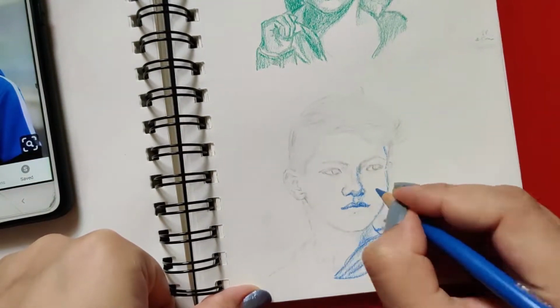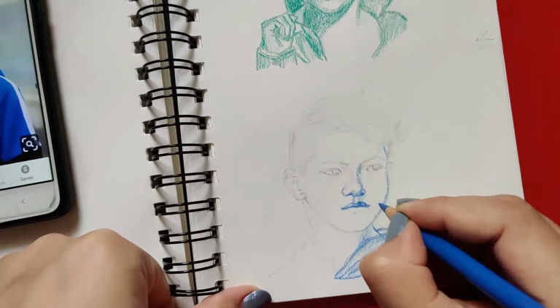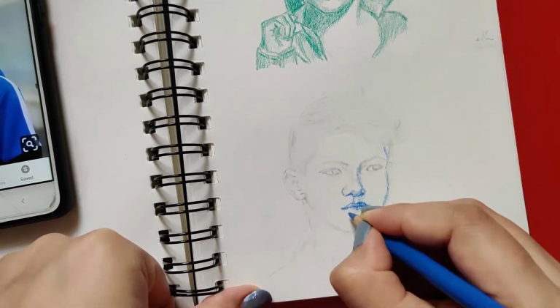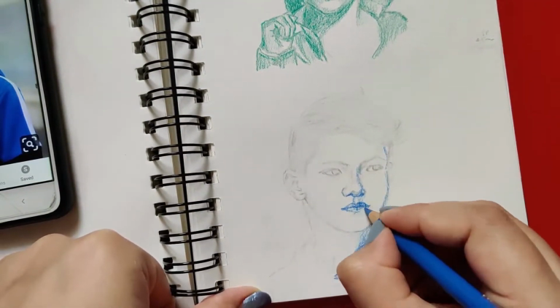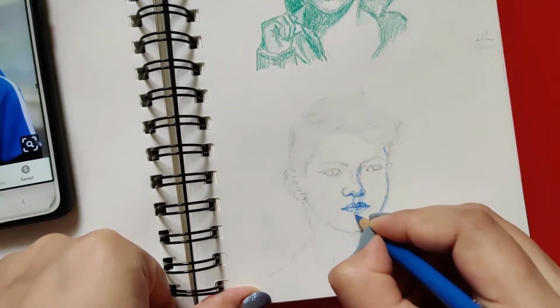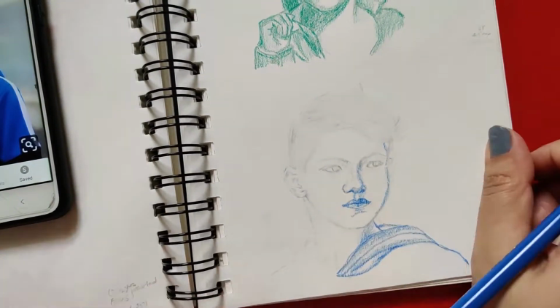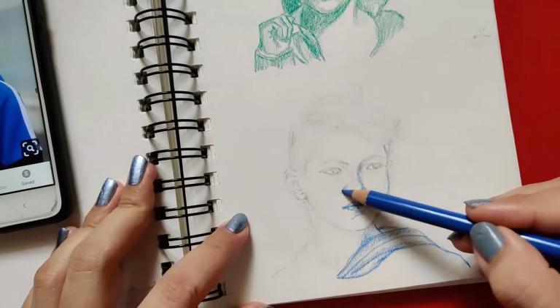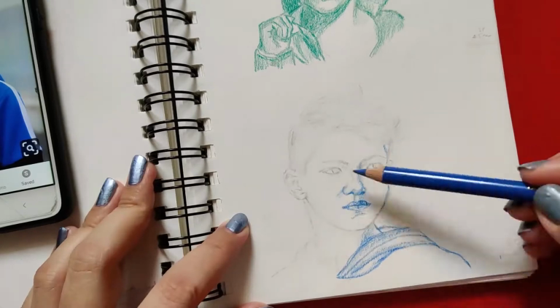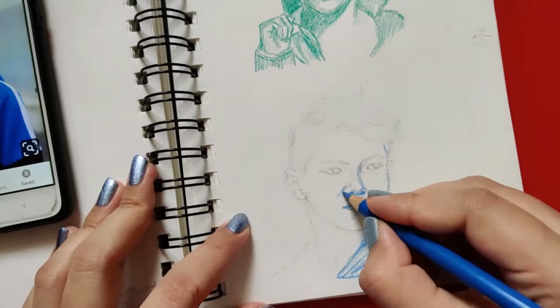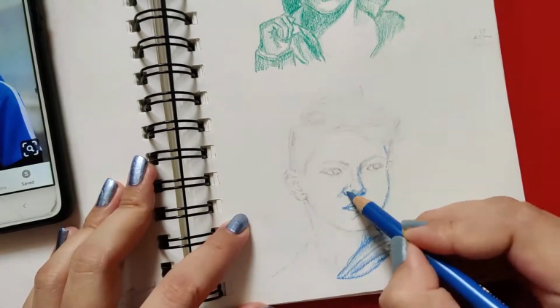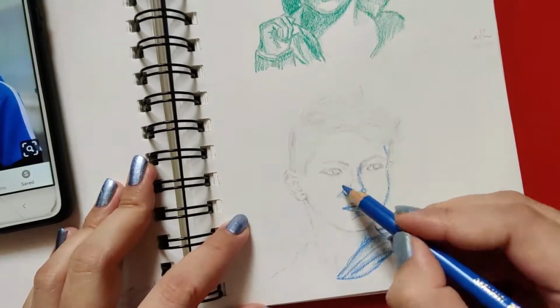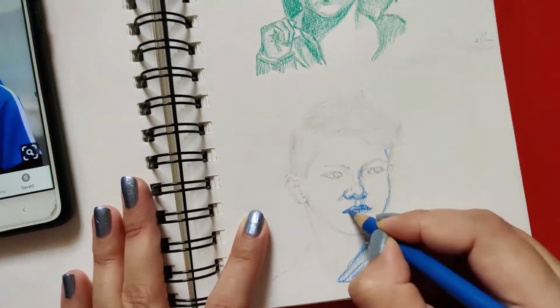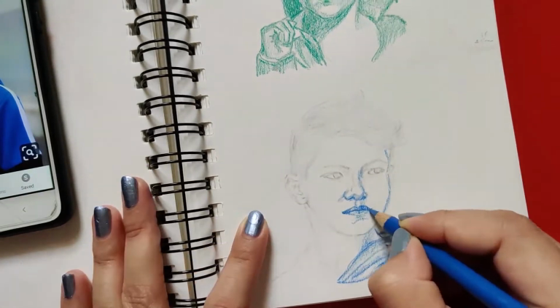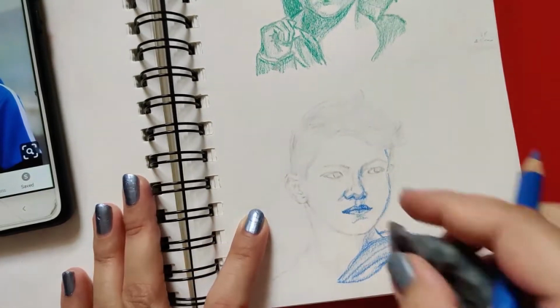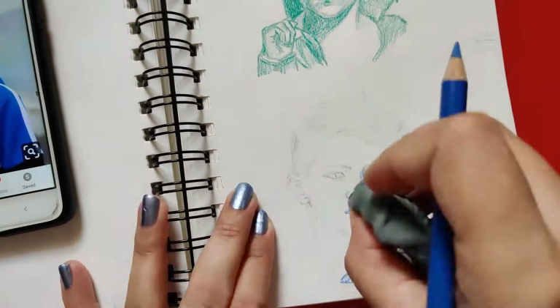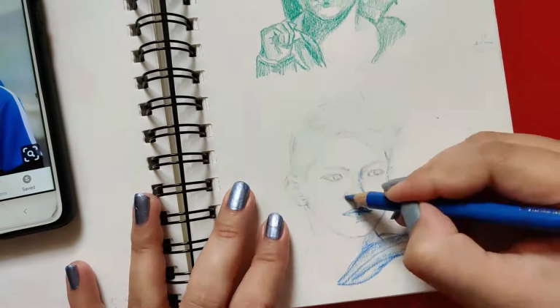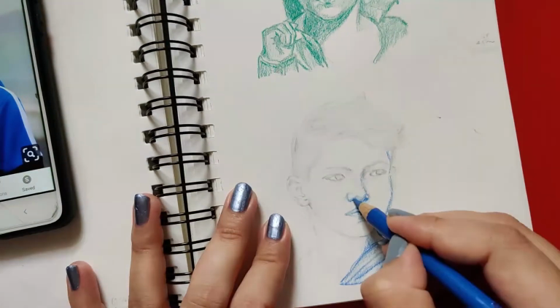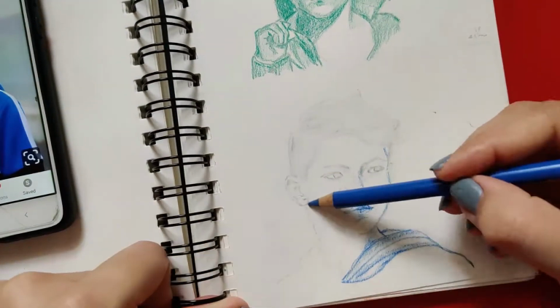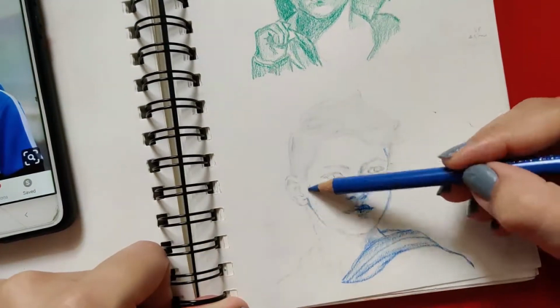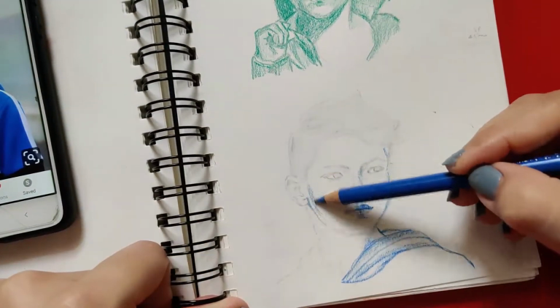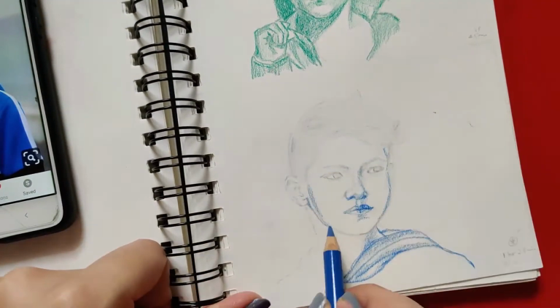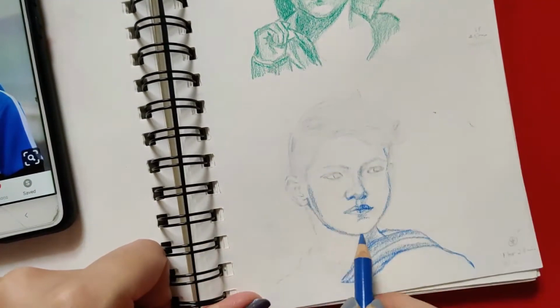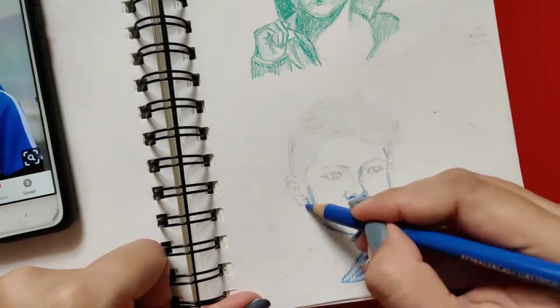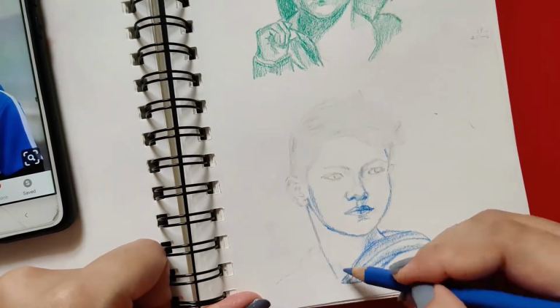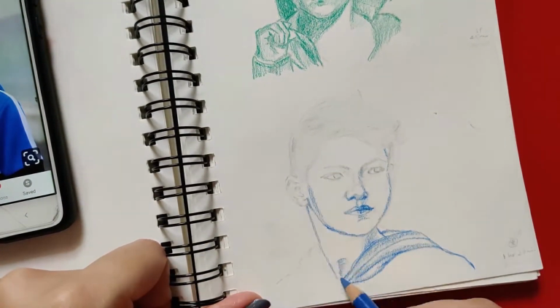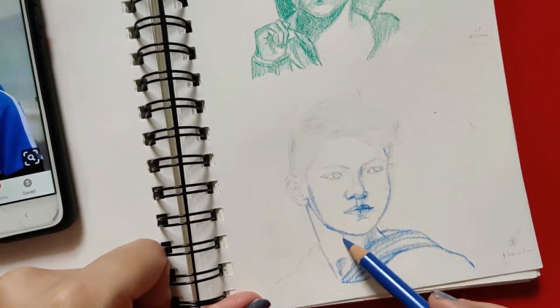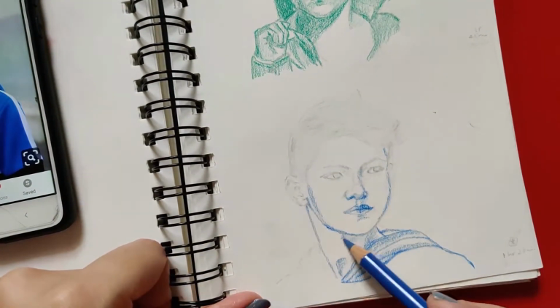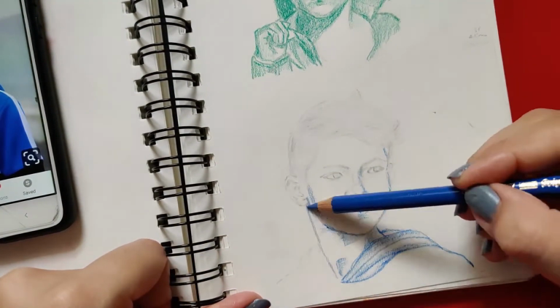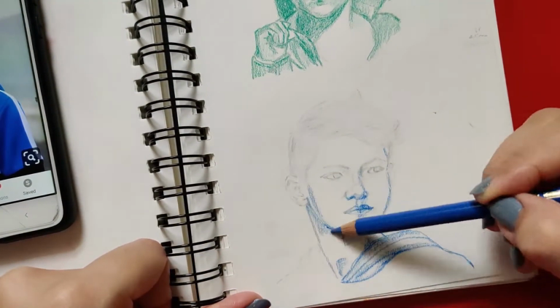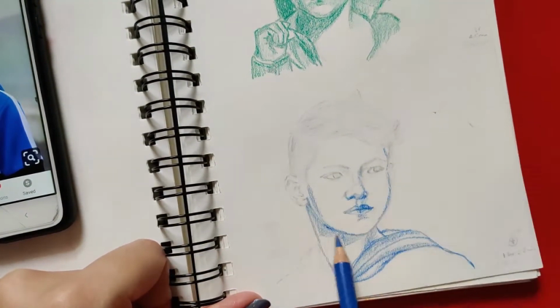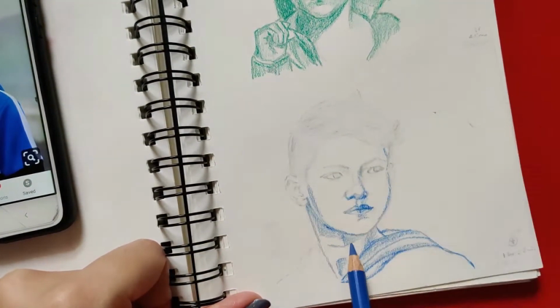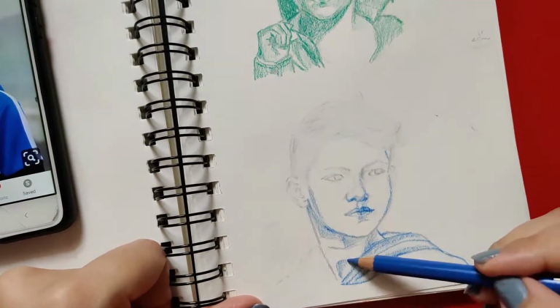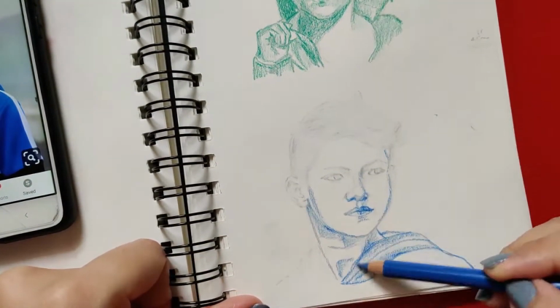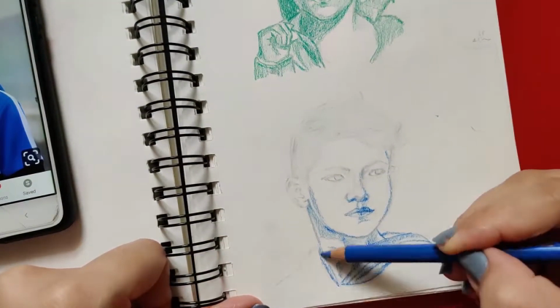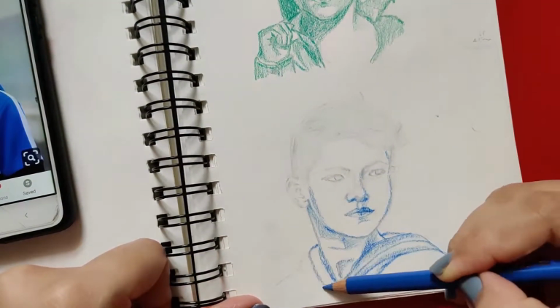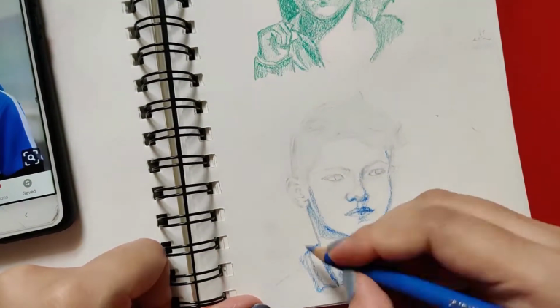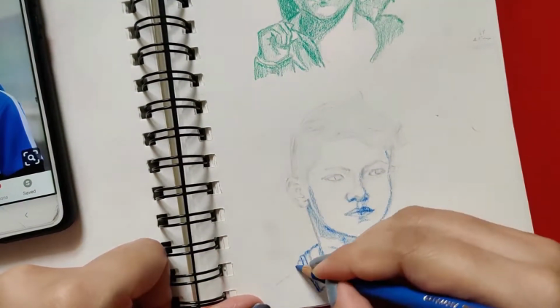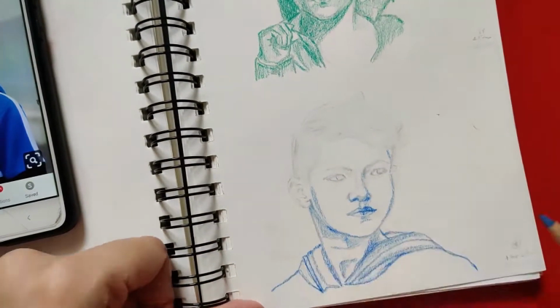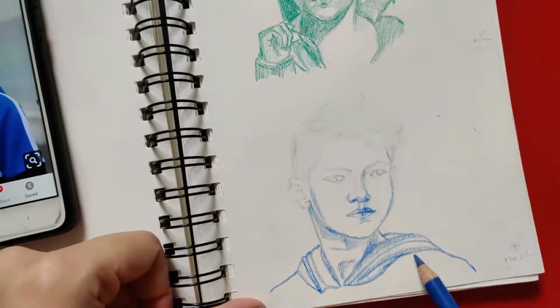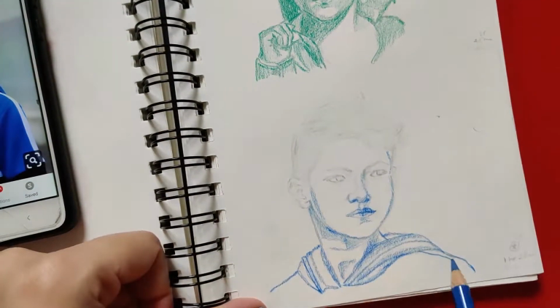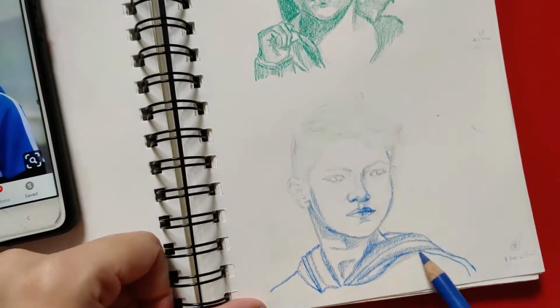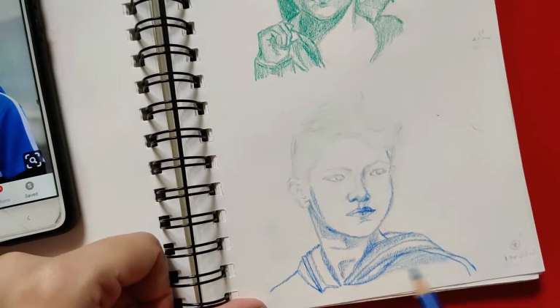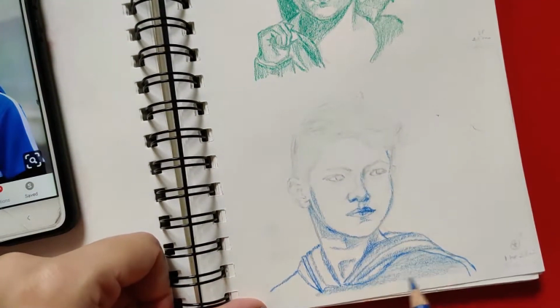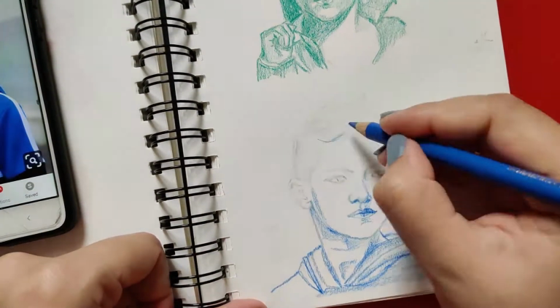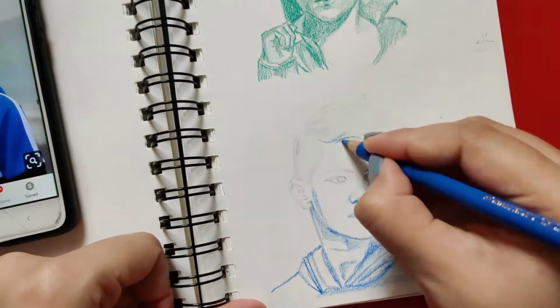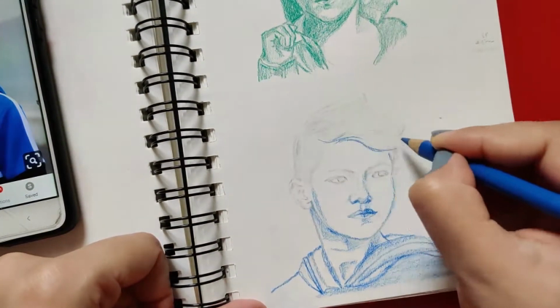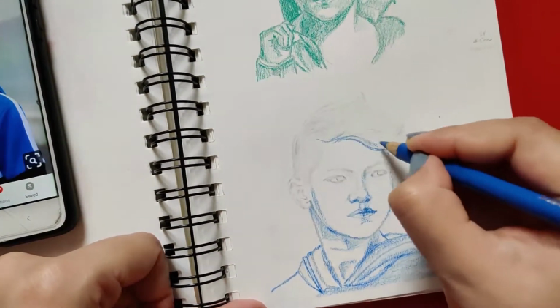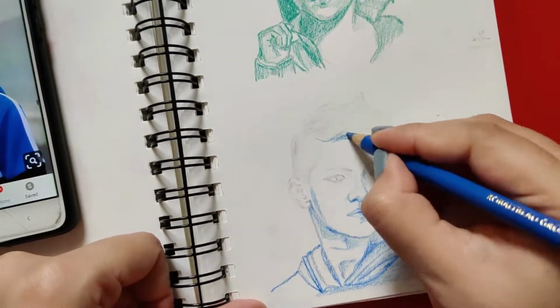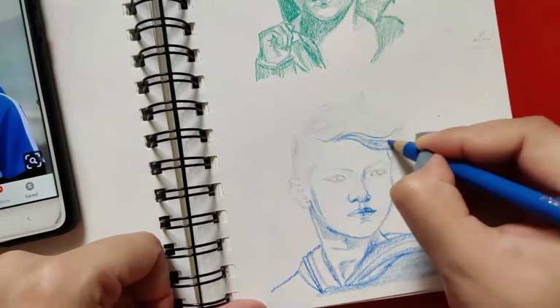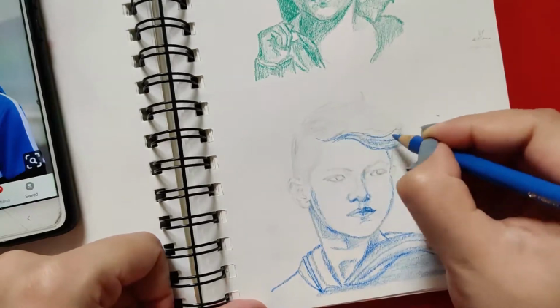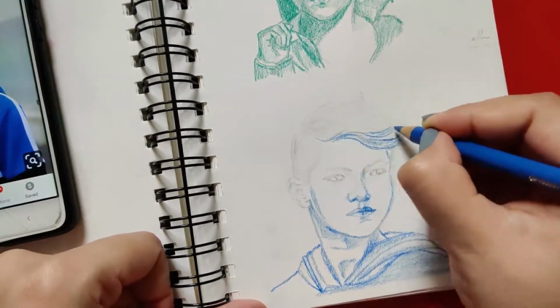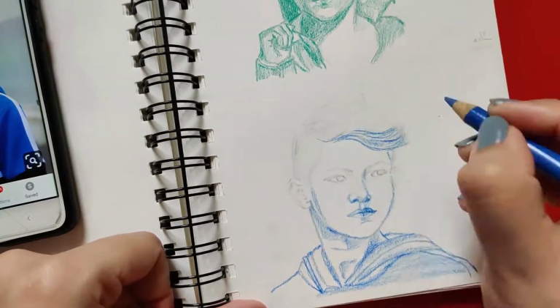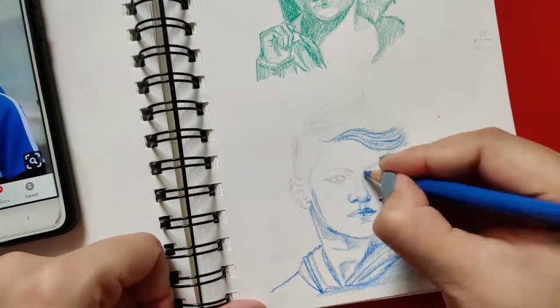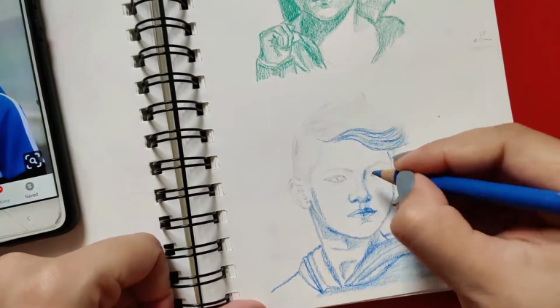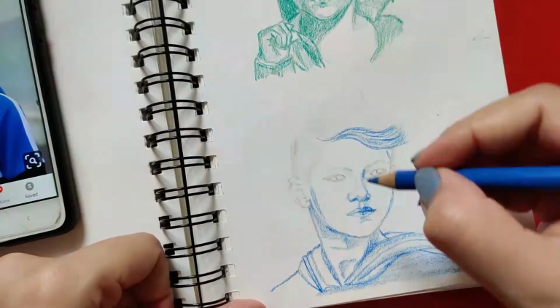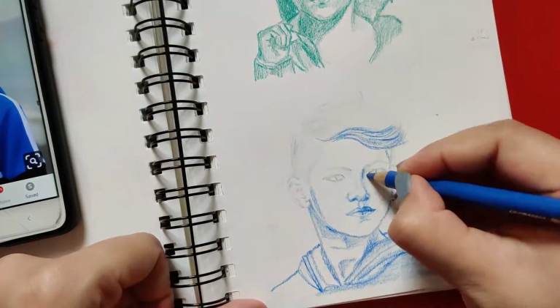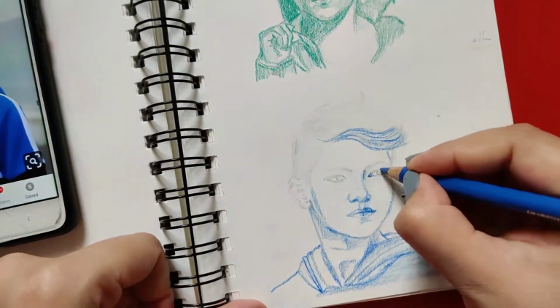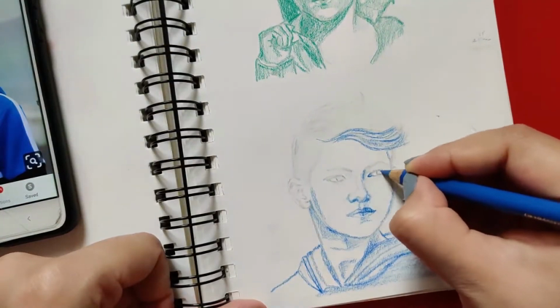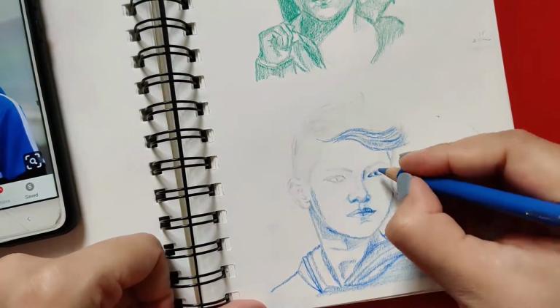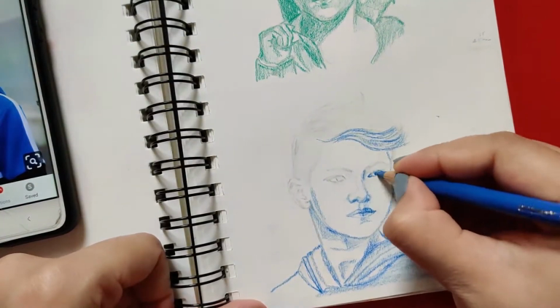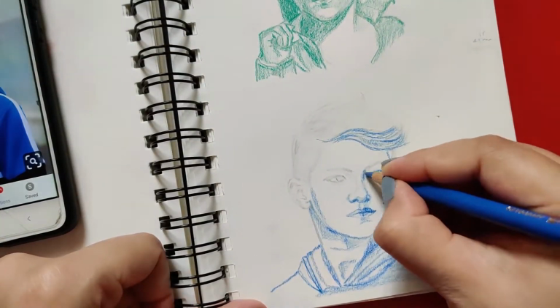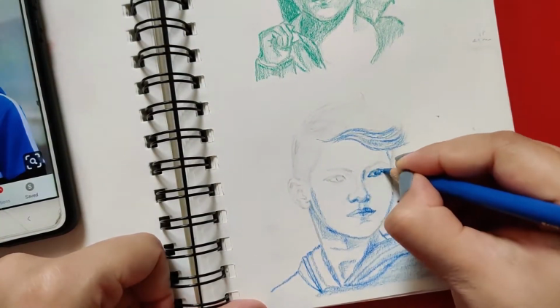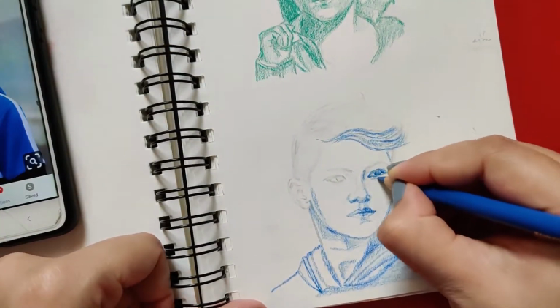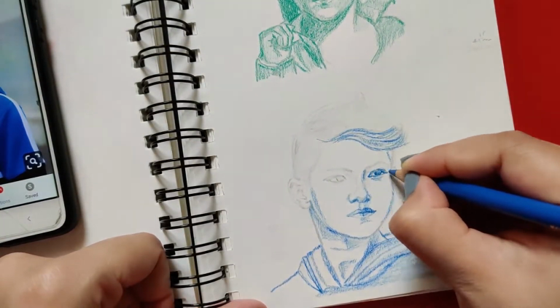Step four is using light pencil strokes to color the other areas and building the shape gradually.